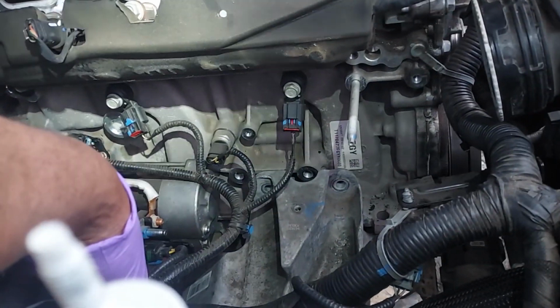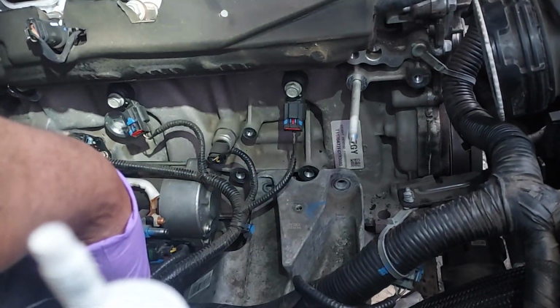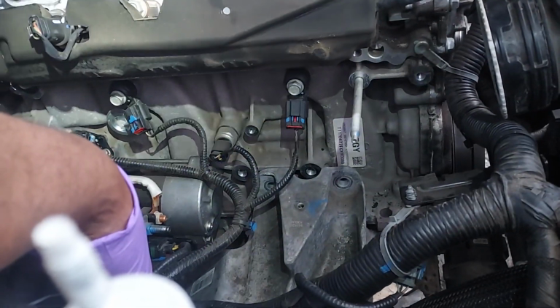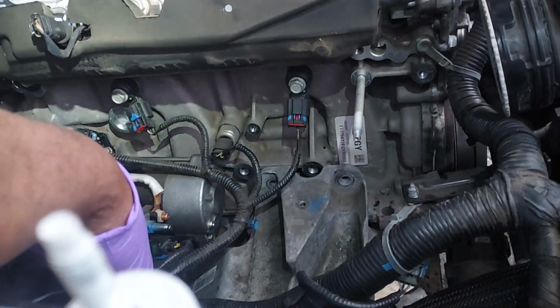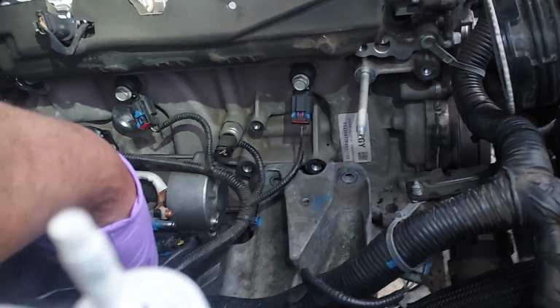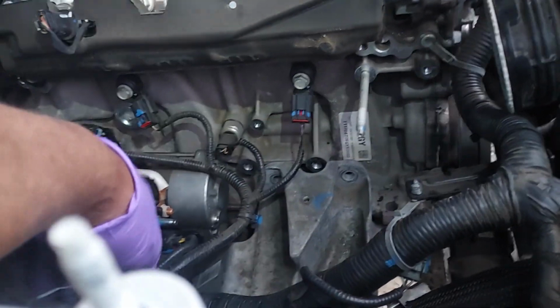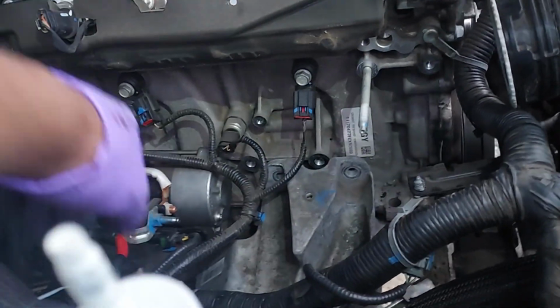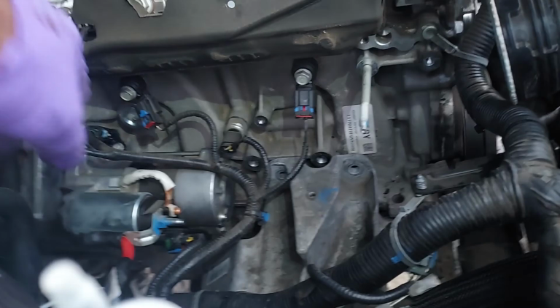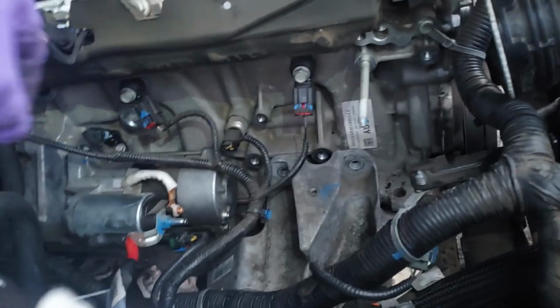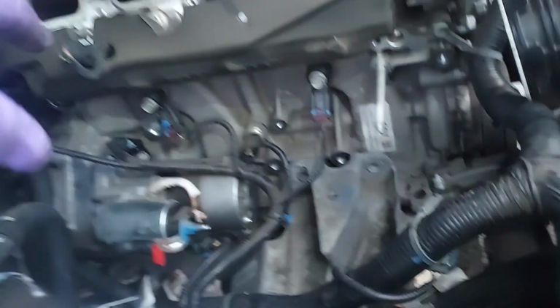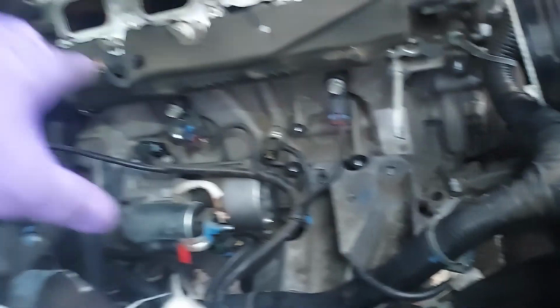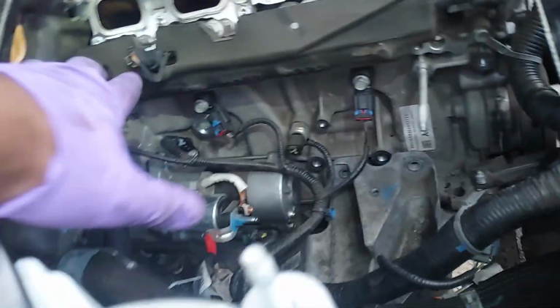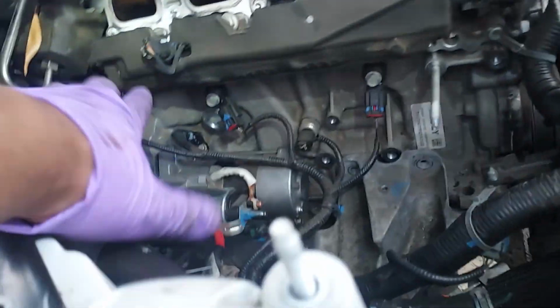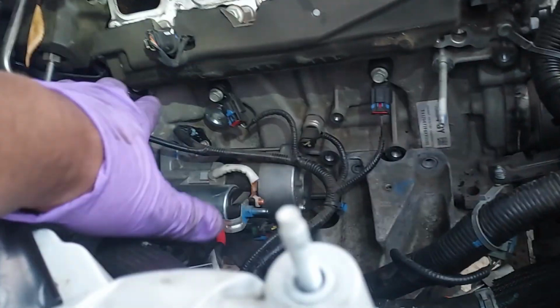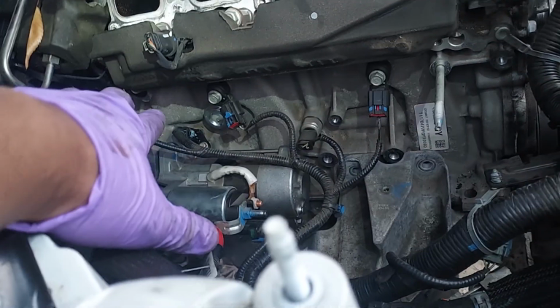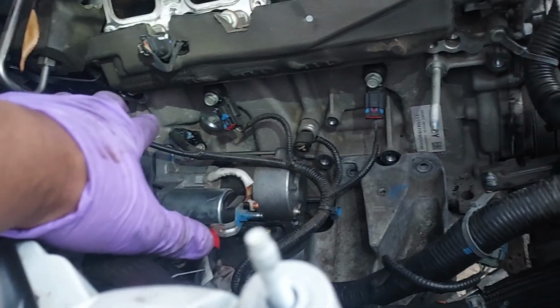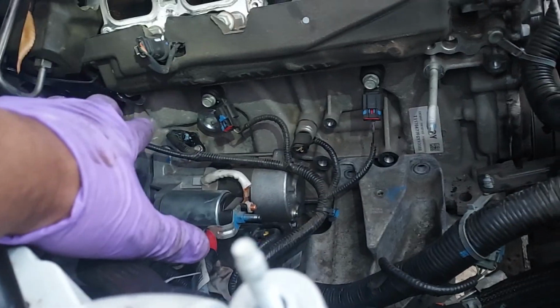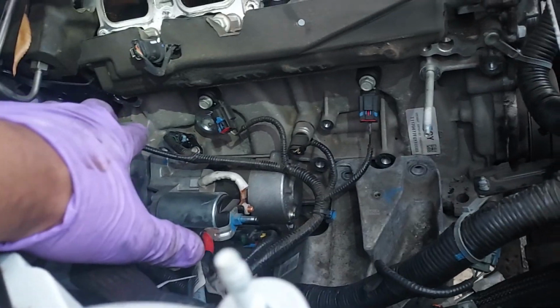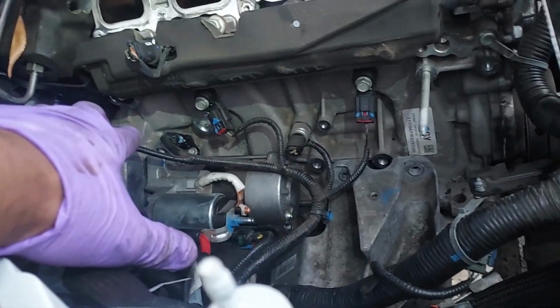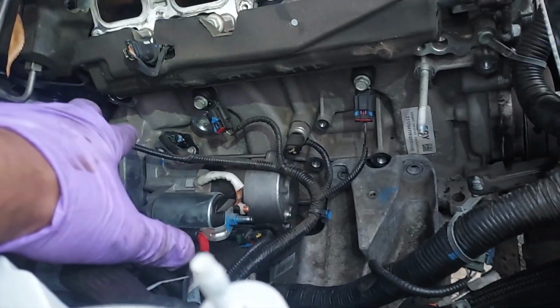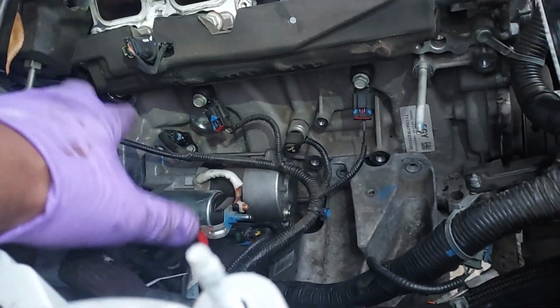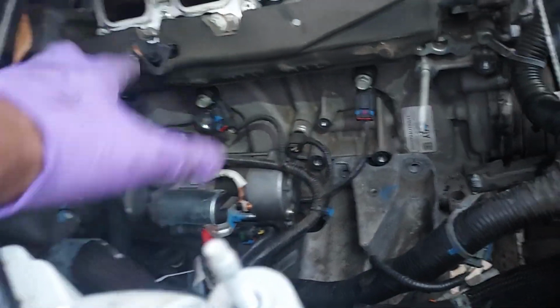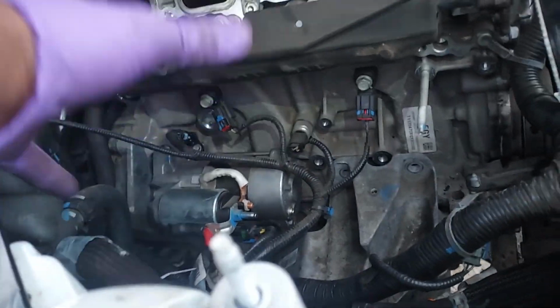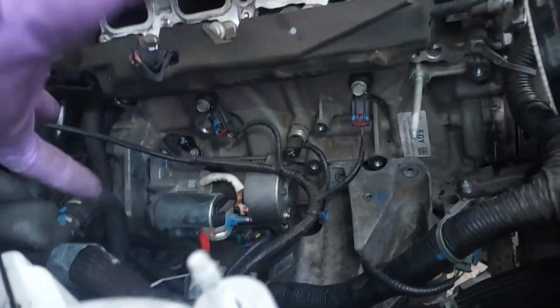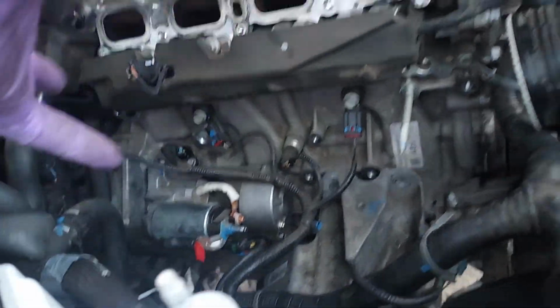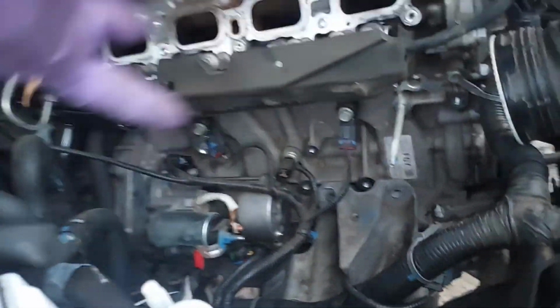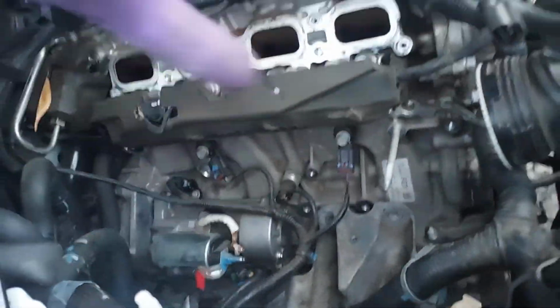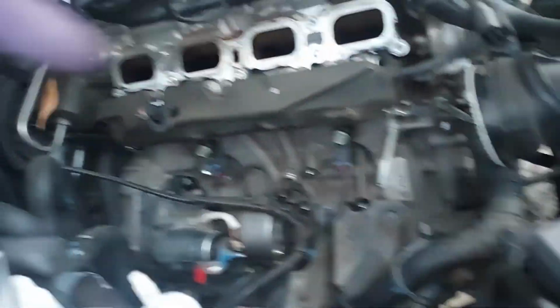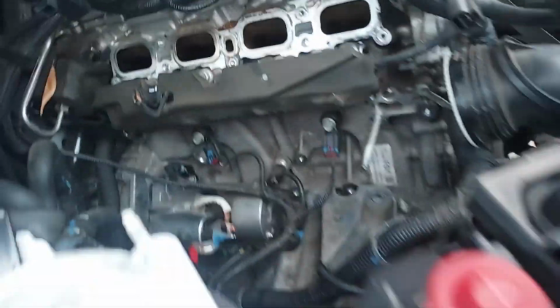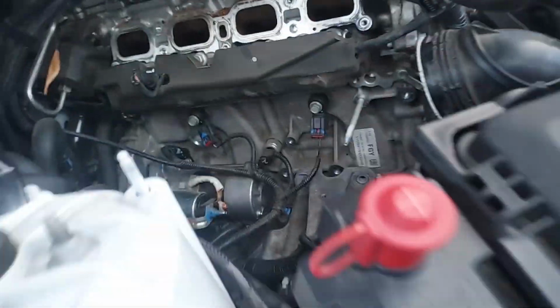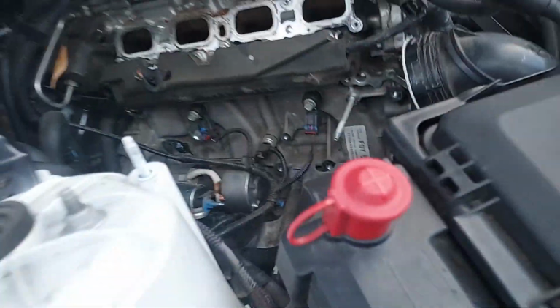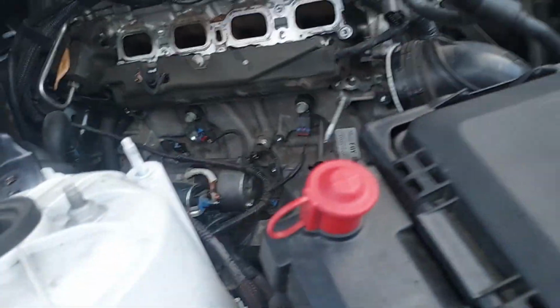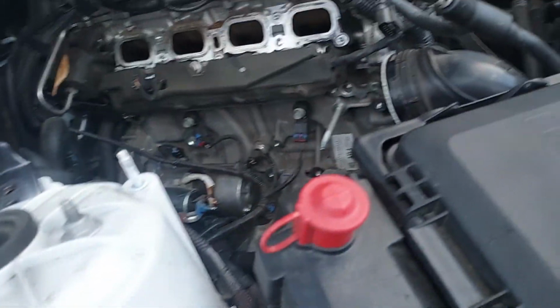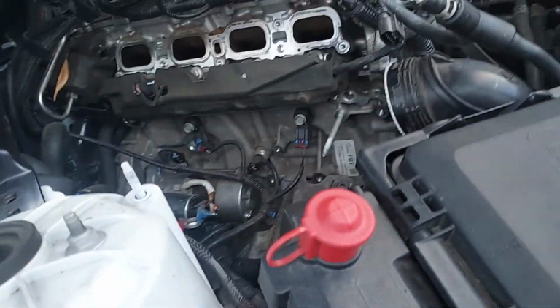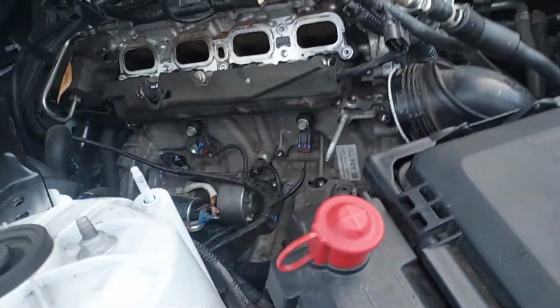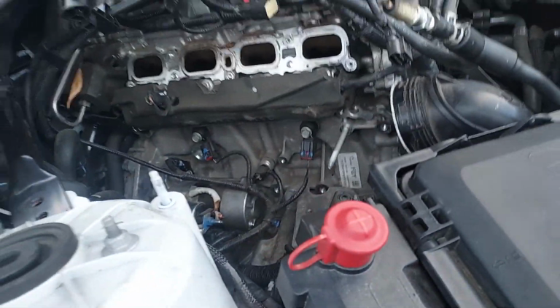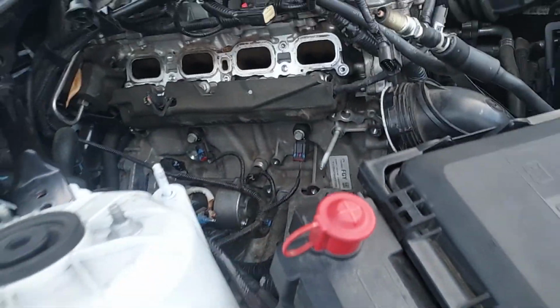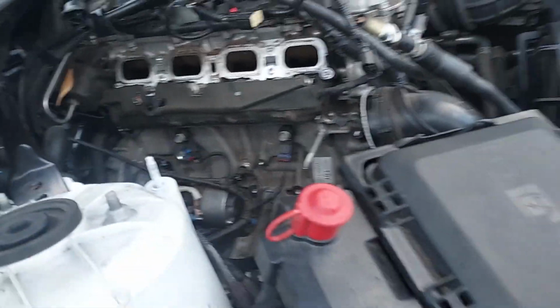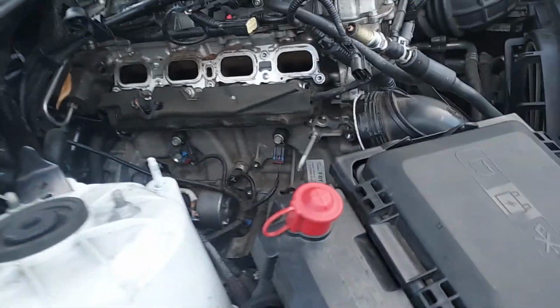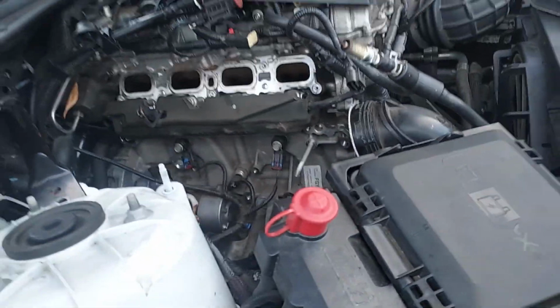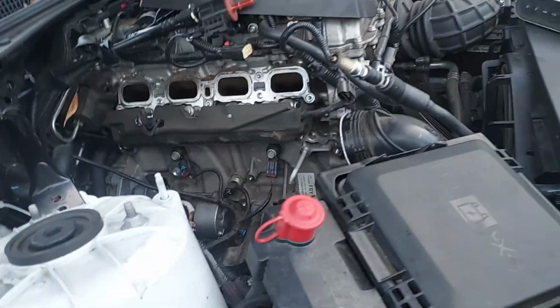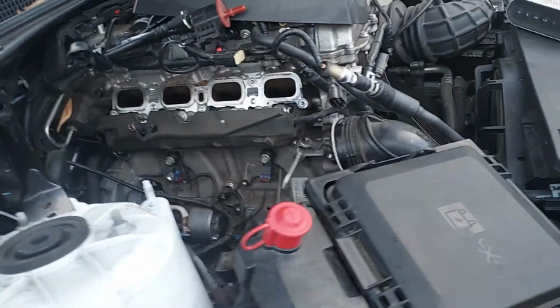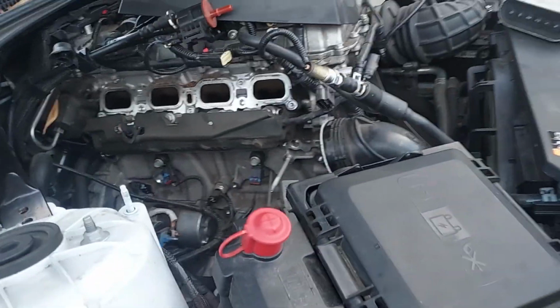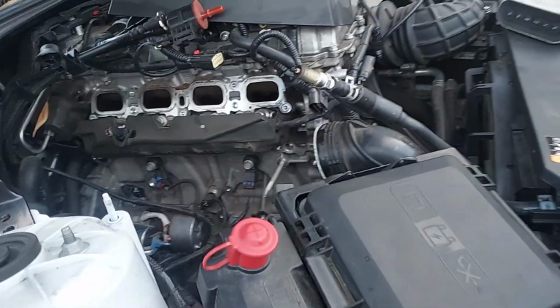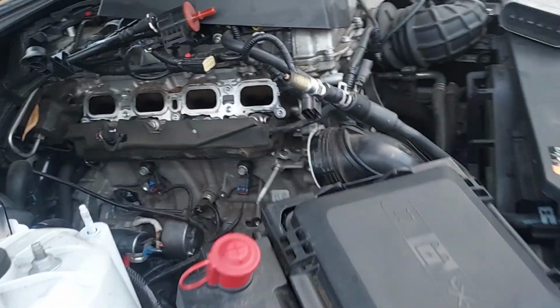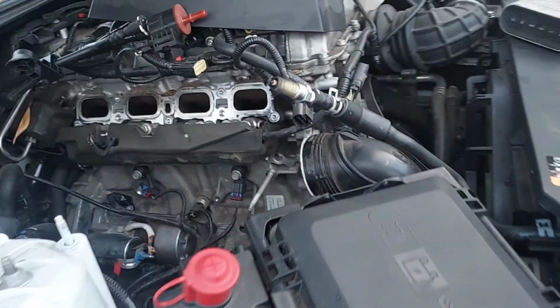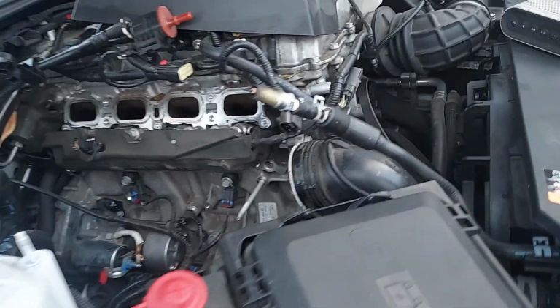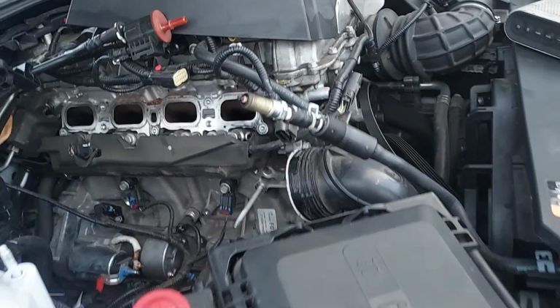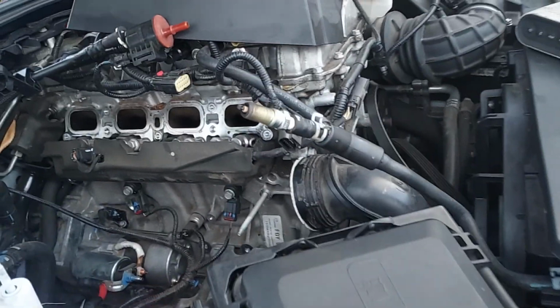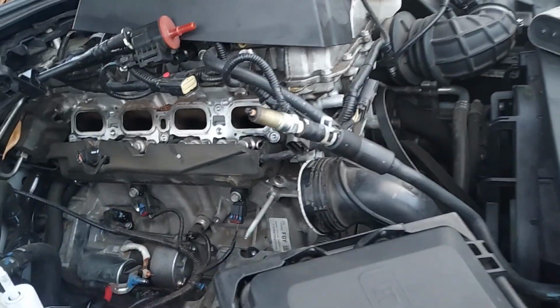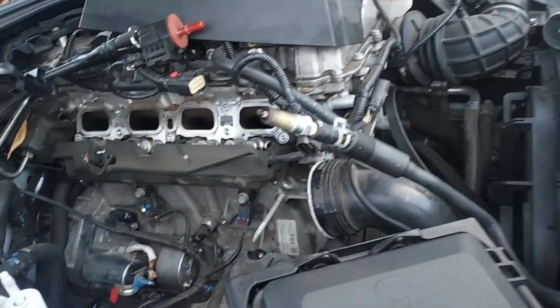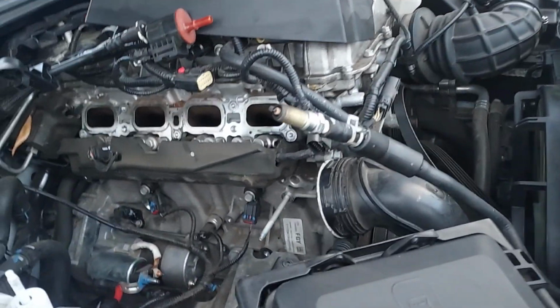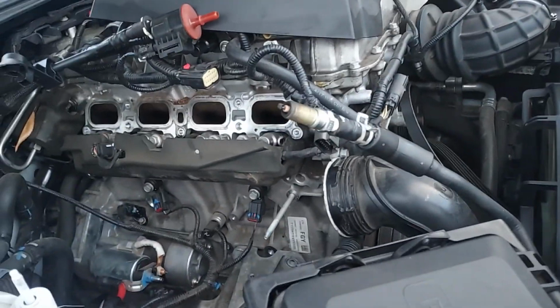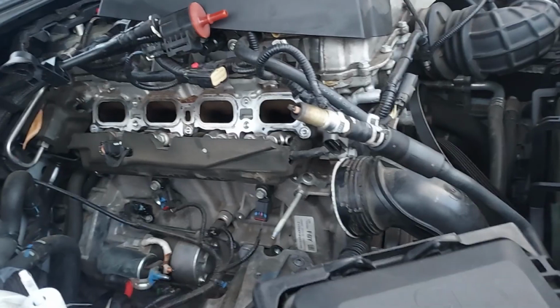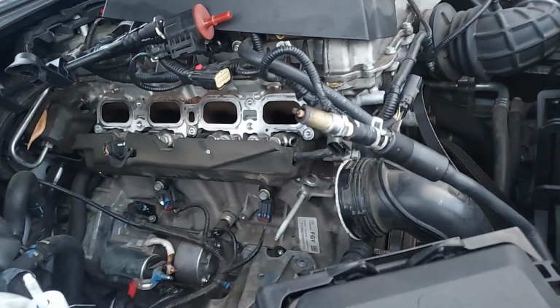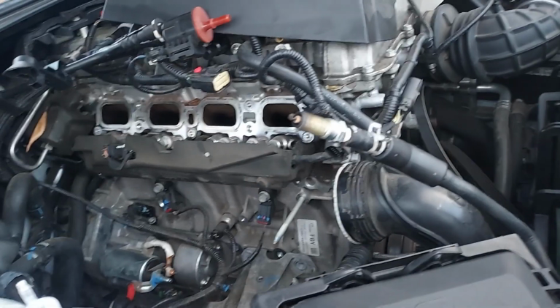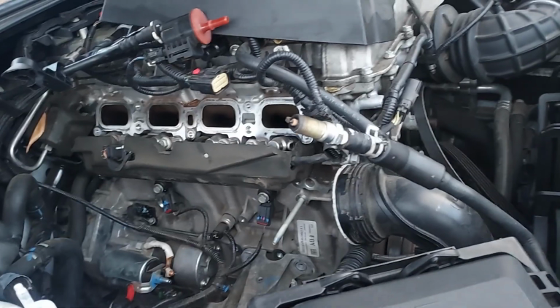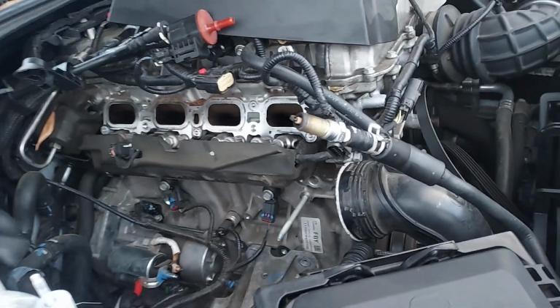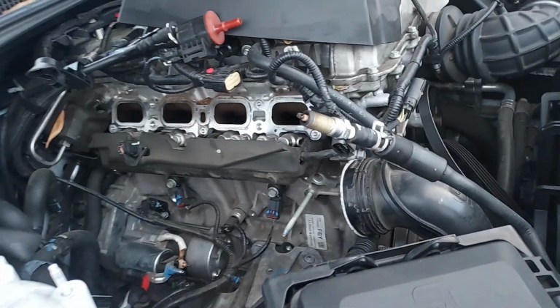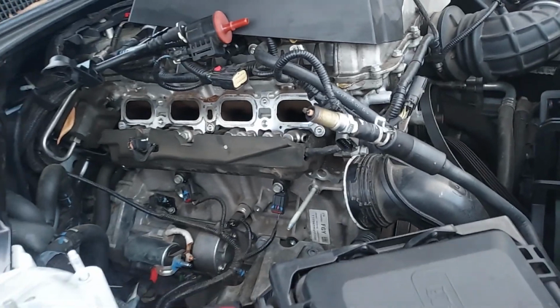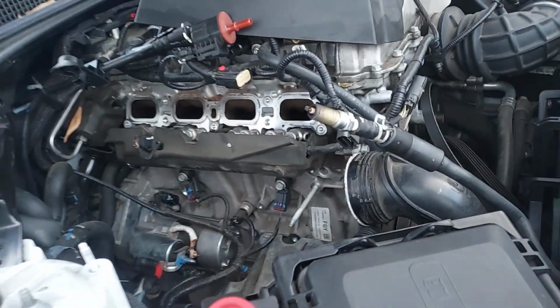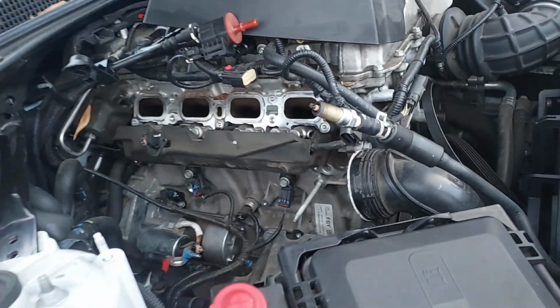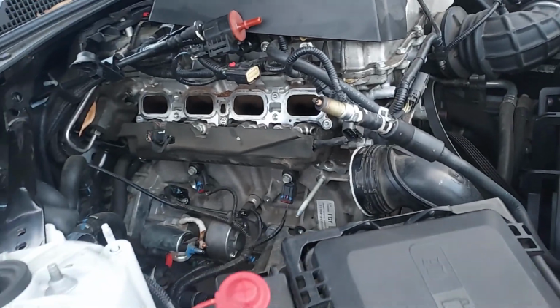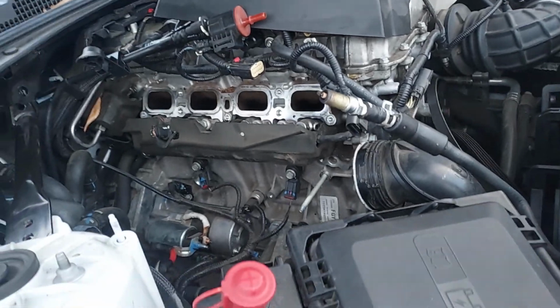That's the oil pressure switch. It's not leaking oil, so I'm going to put the starter back together right now and hook this back up tonight. That's about it — Iron Jock.